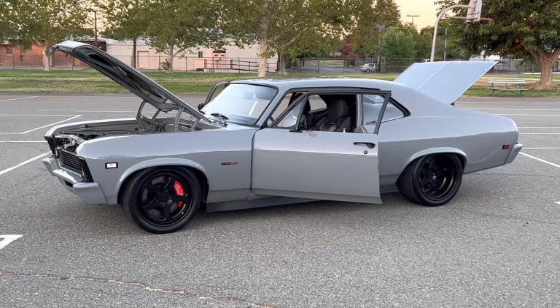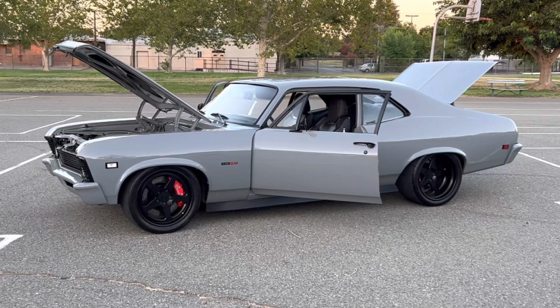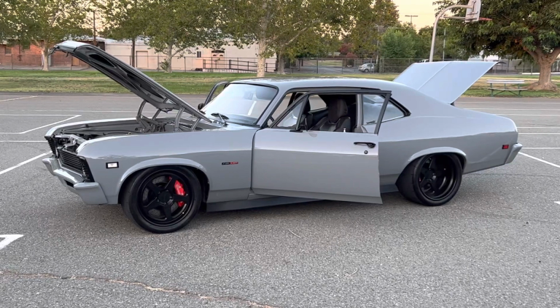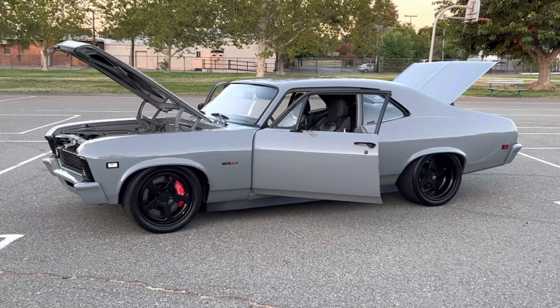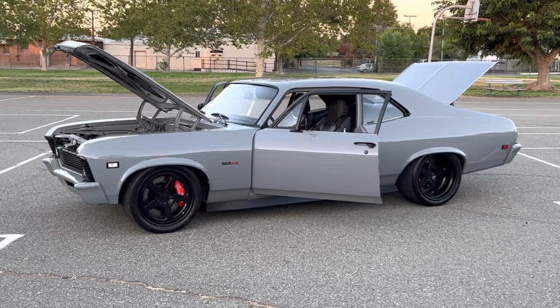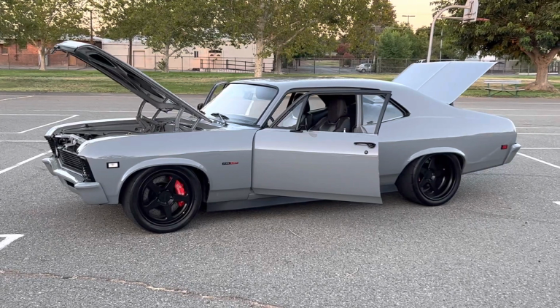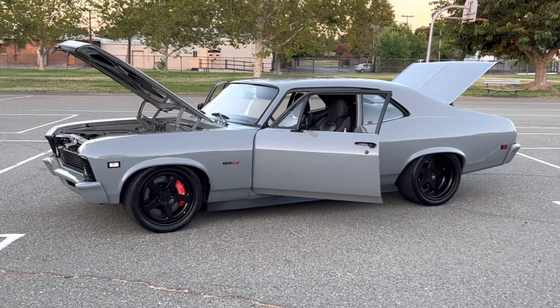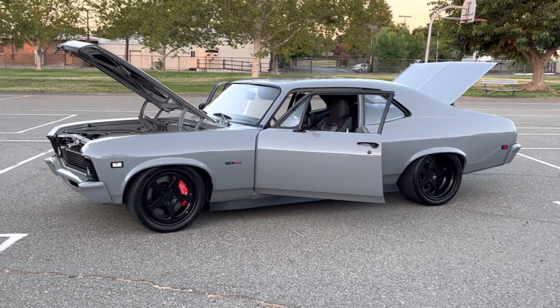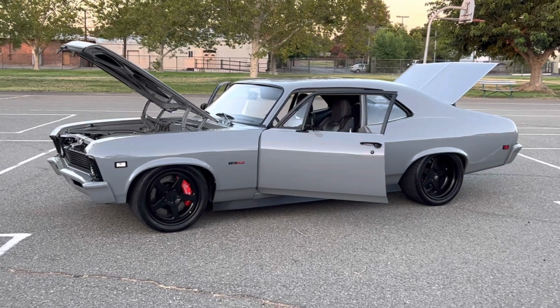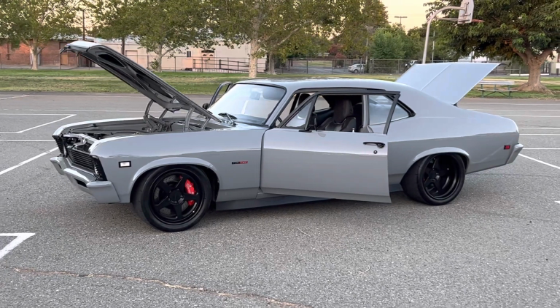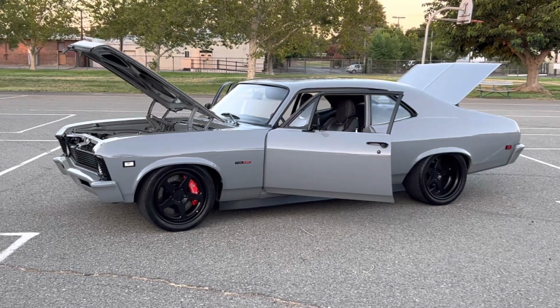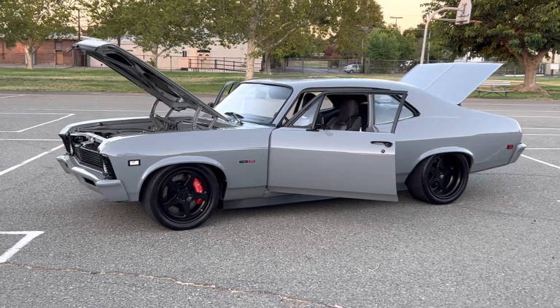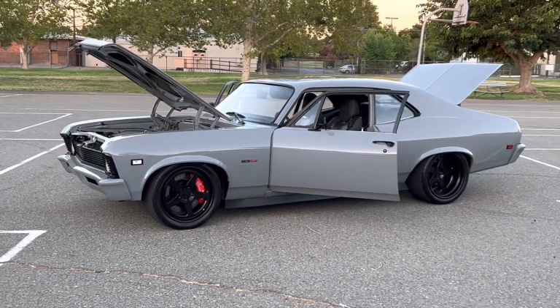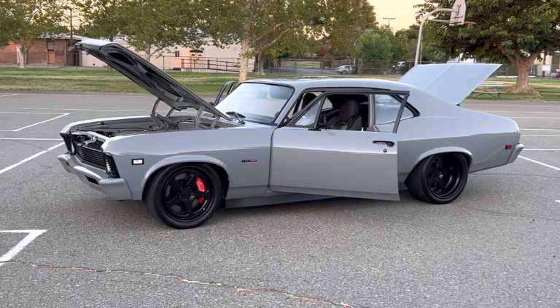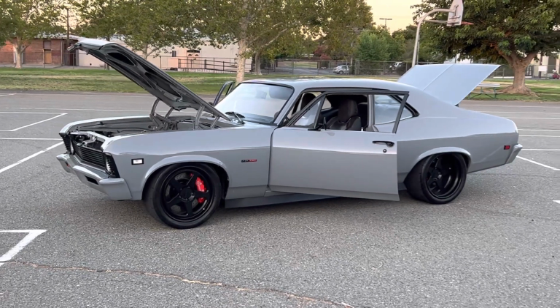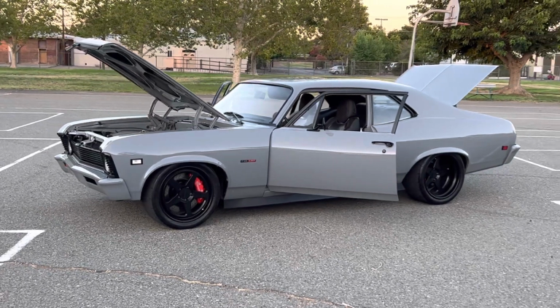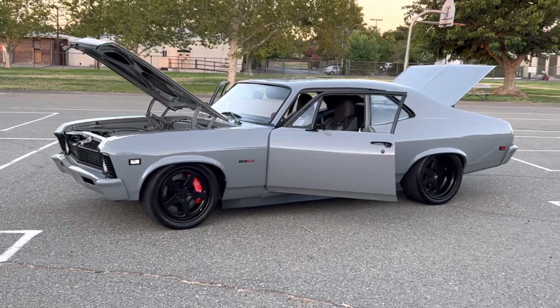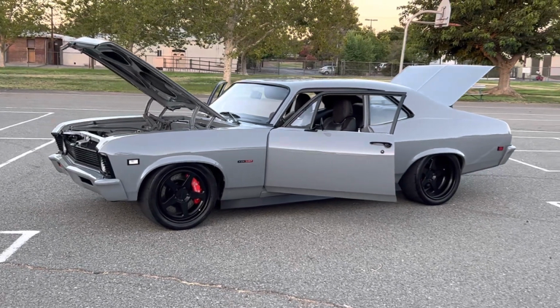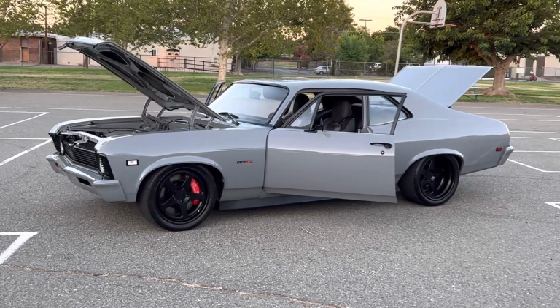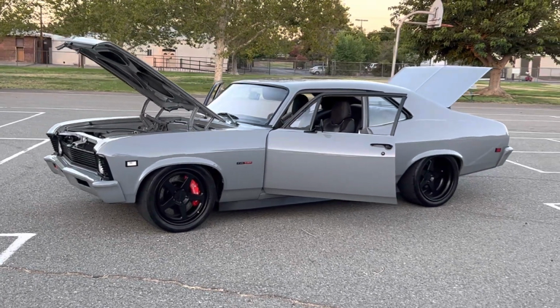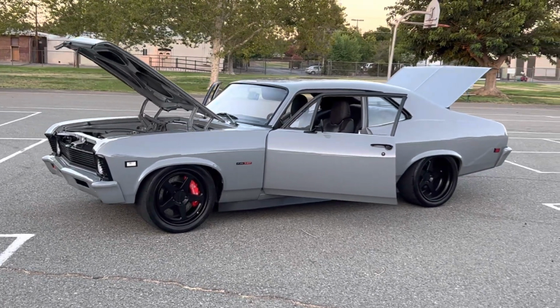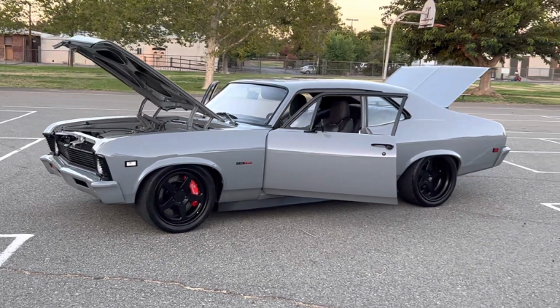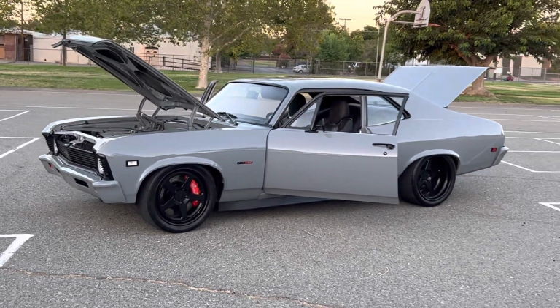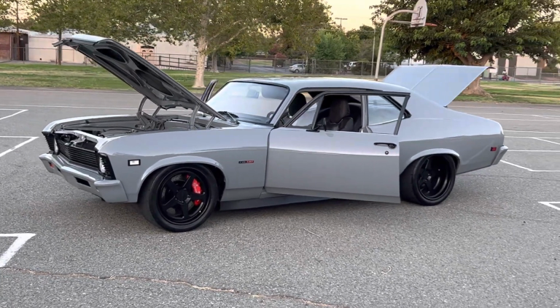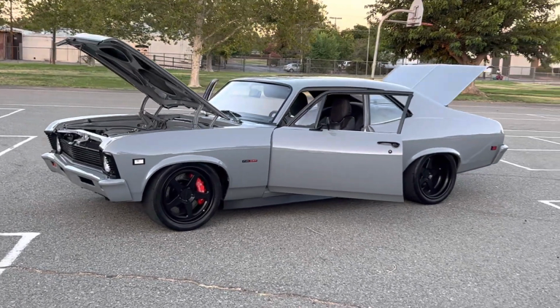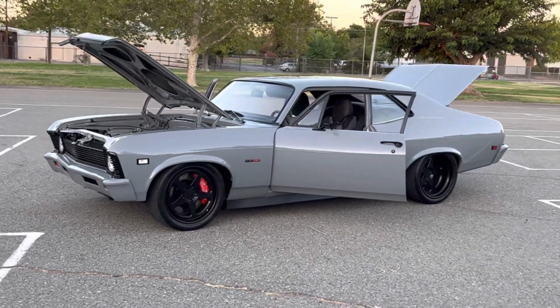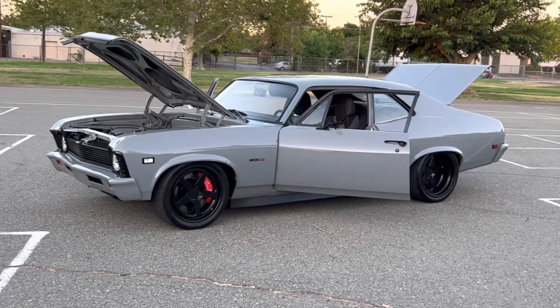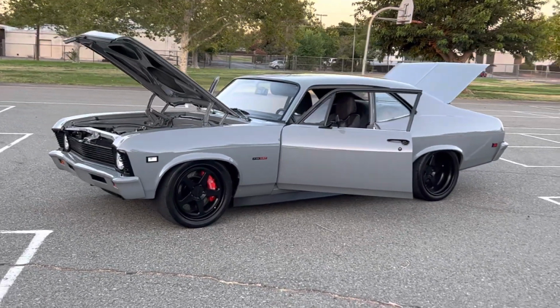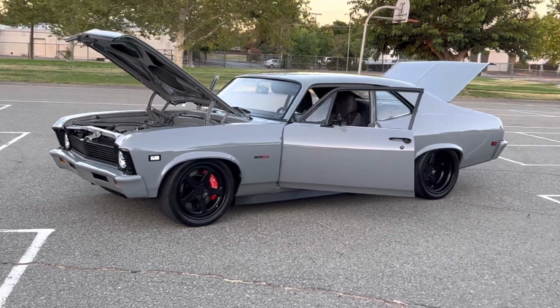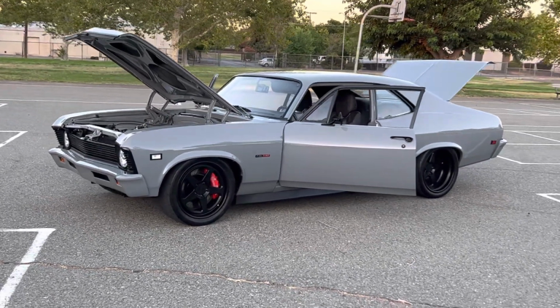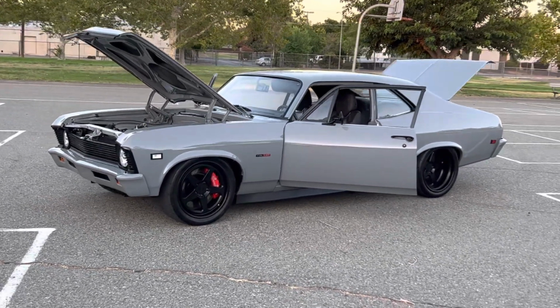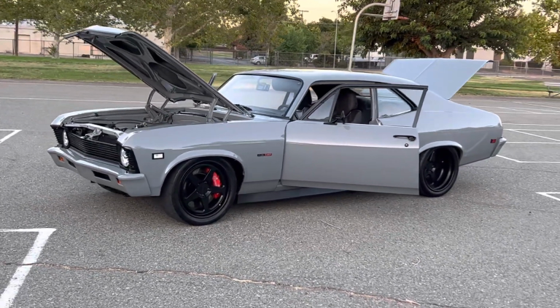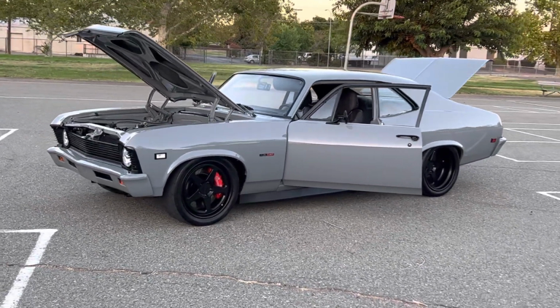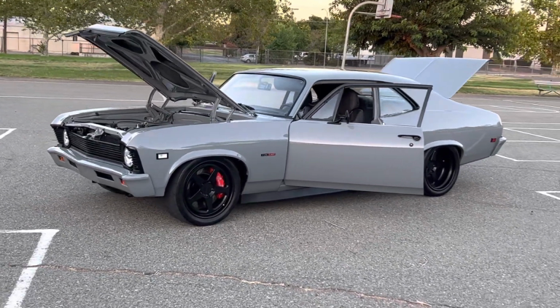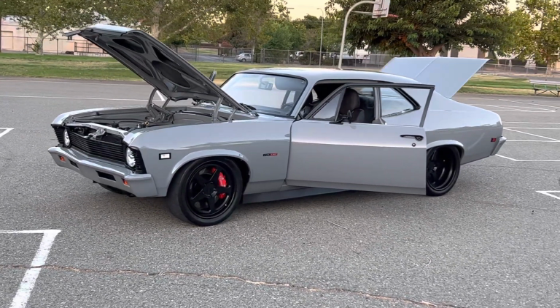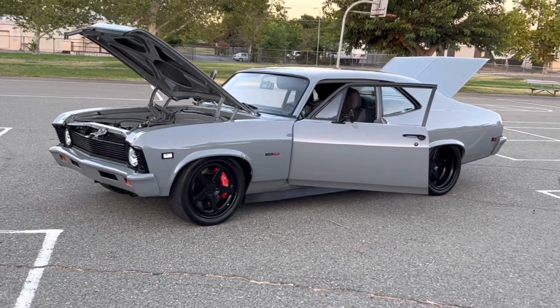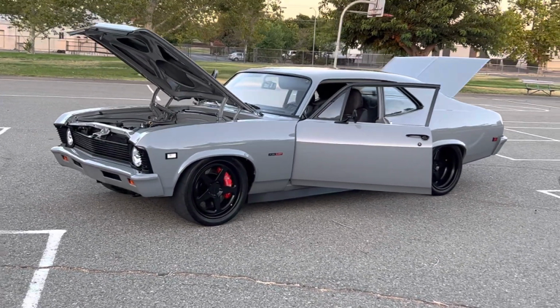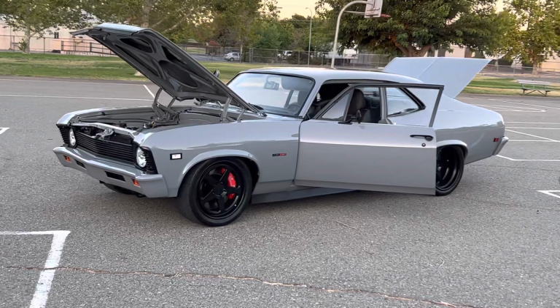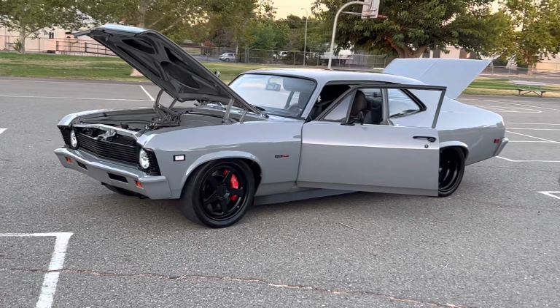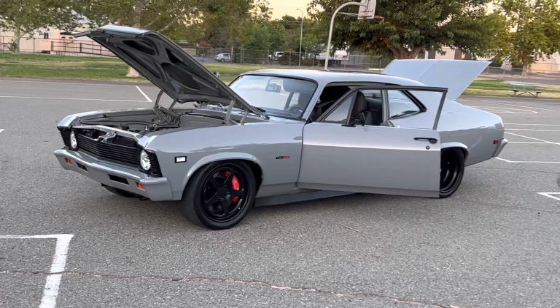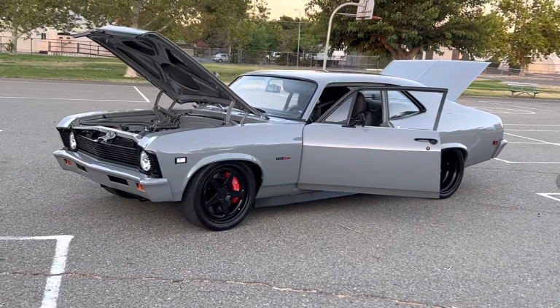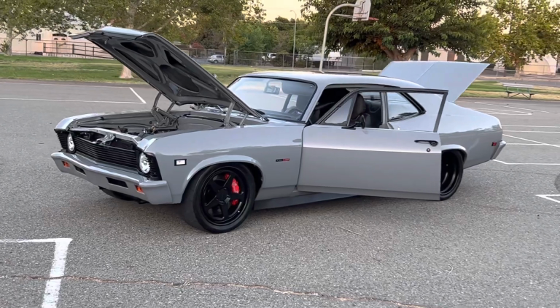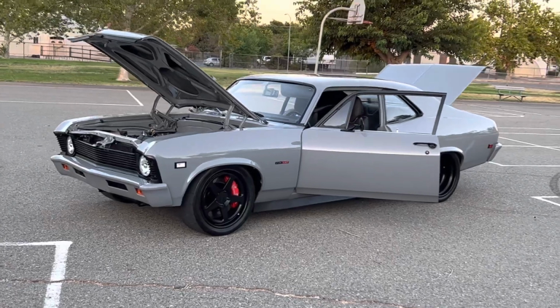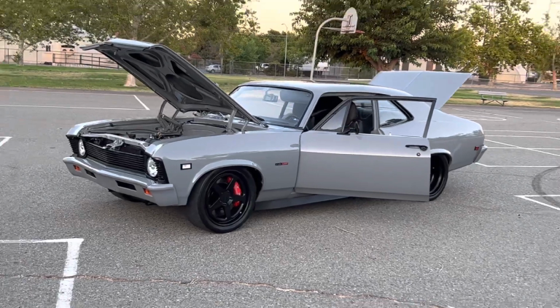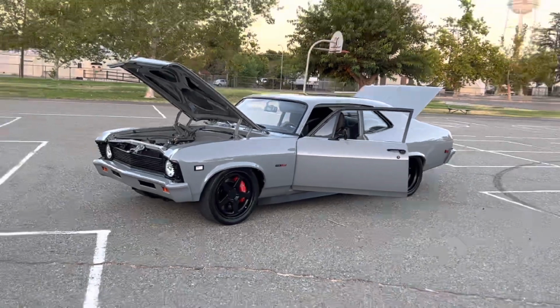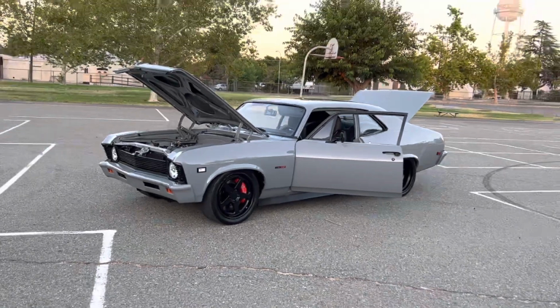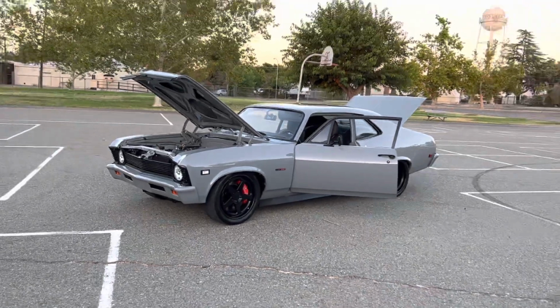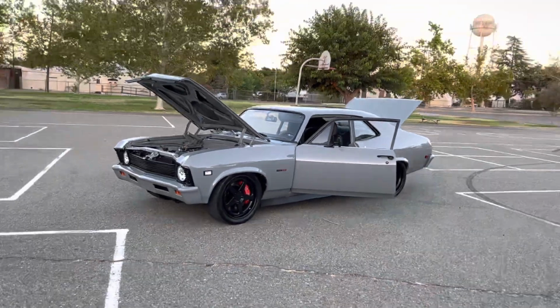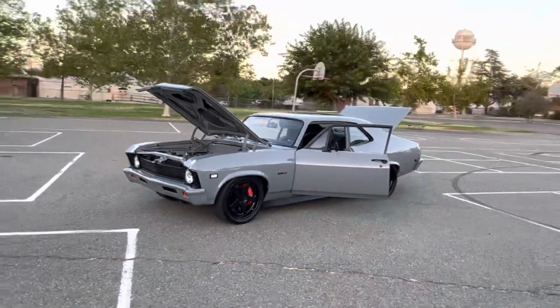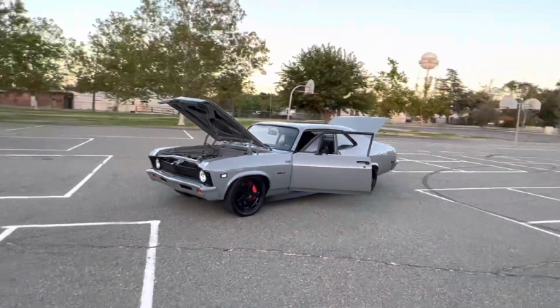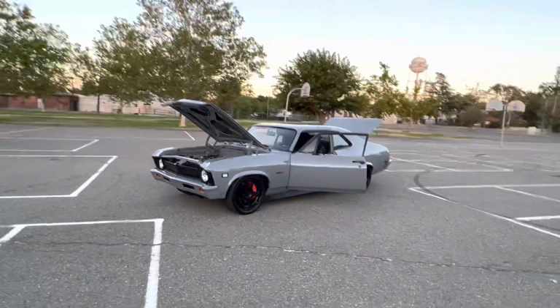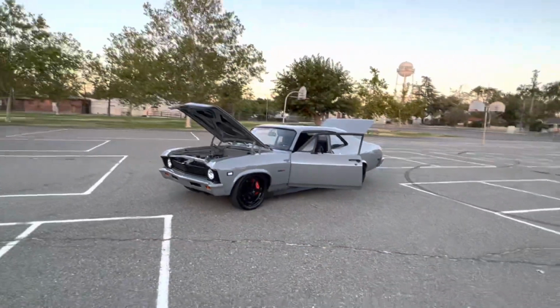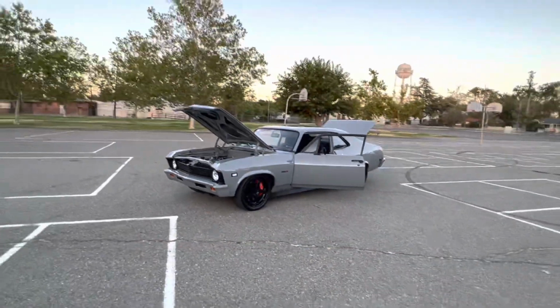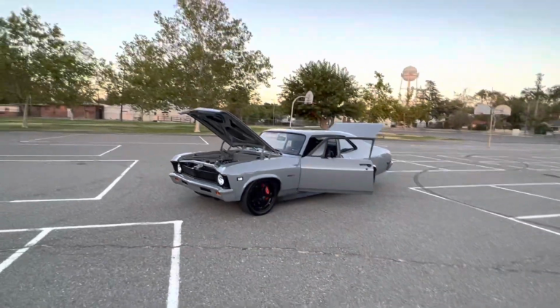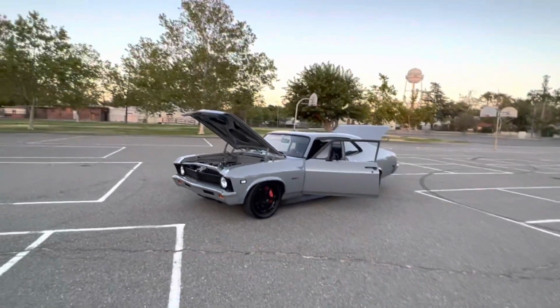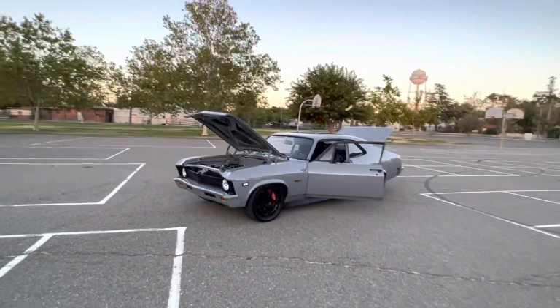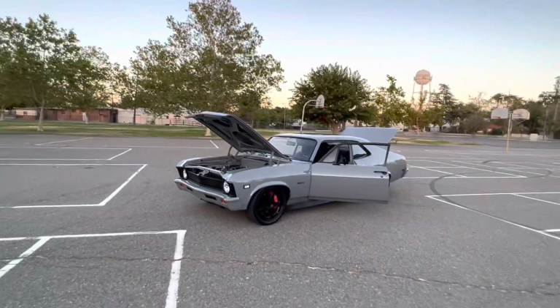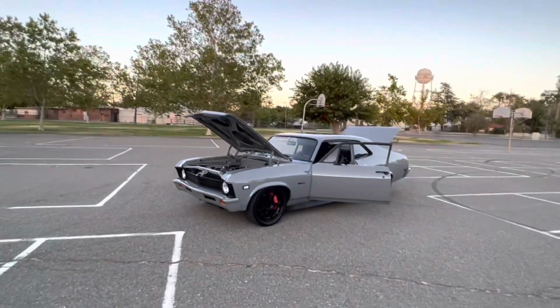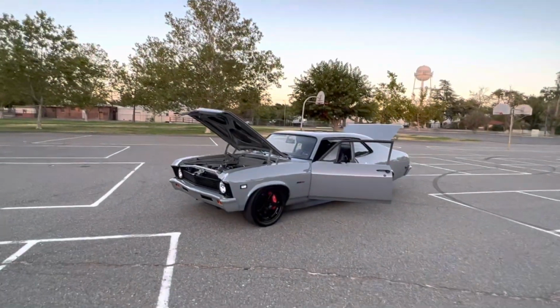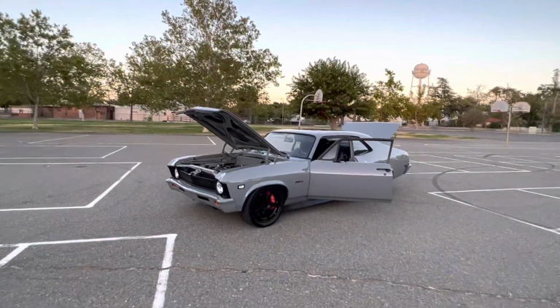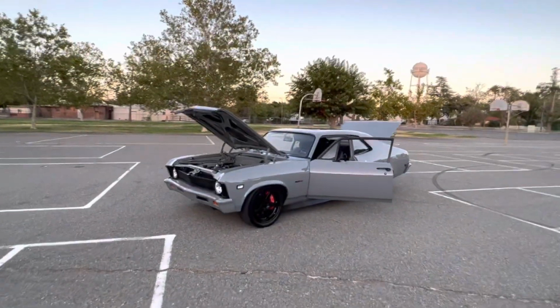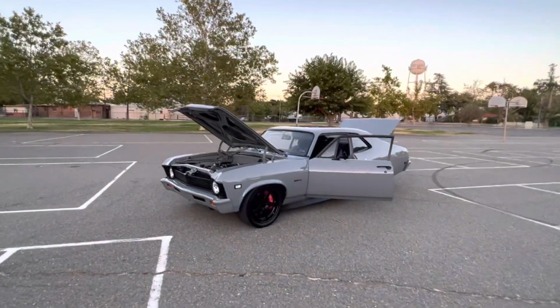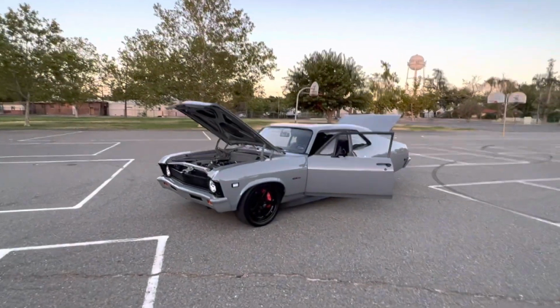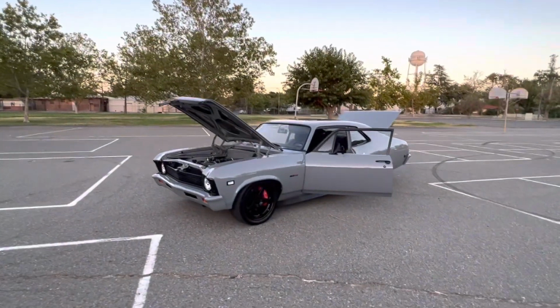How's it going, everybody? Just thought I'd make a new video out driving it today. I love driving this car.